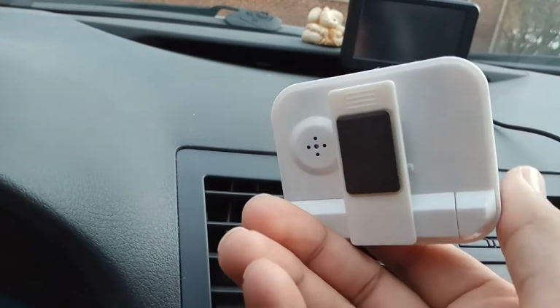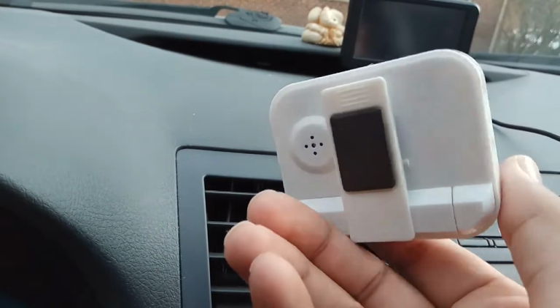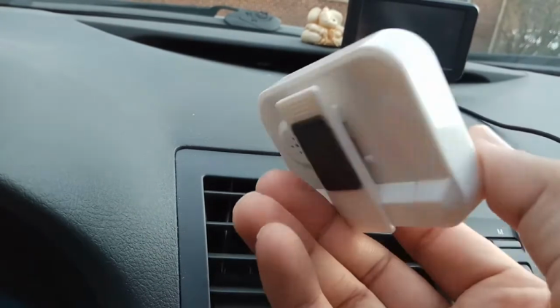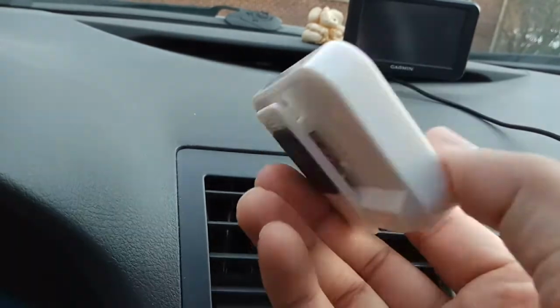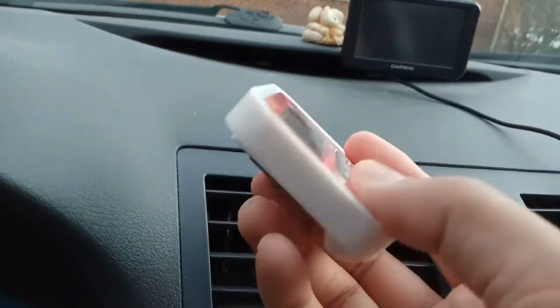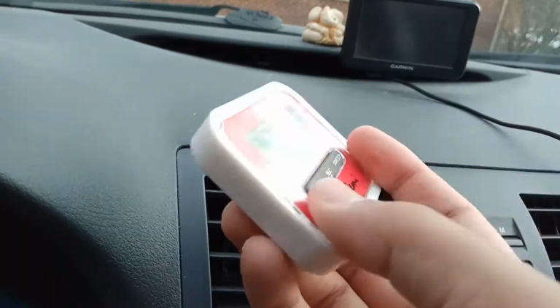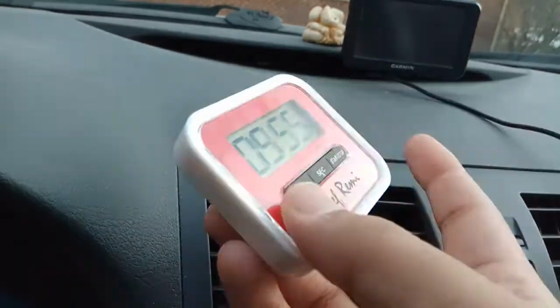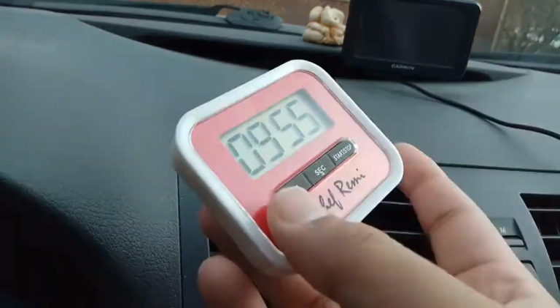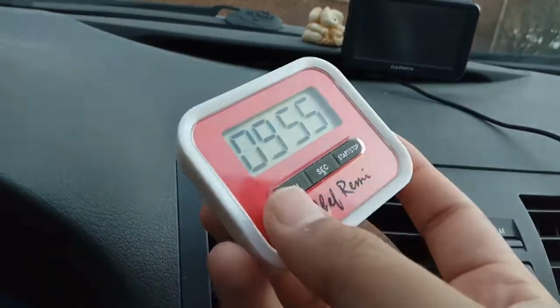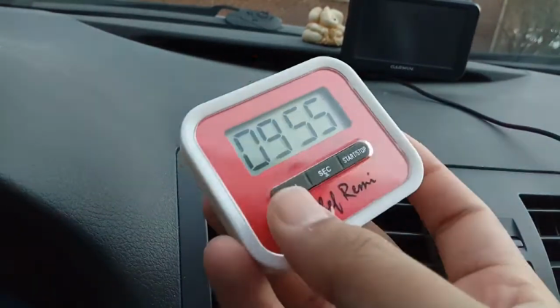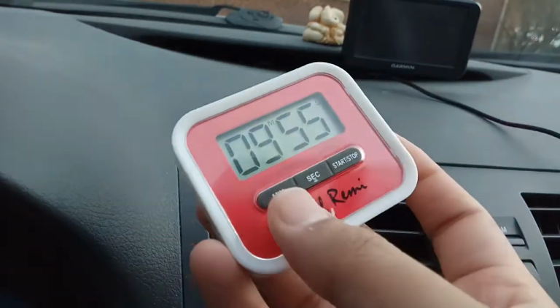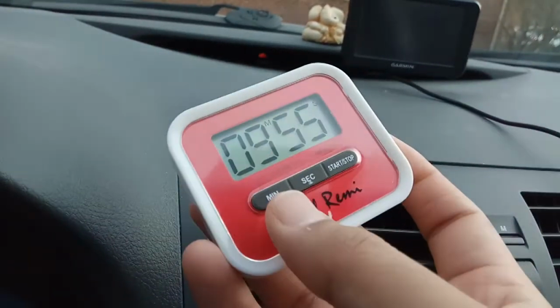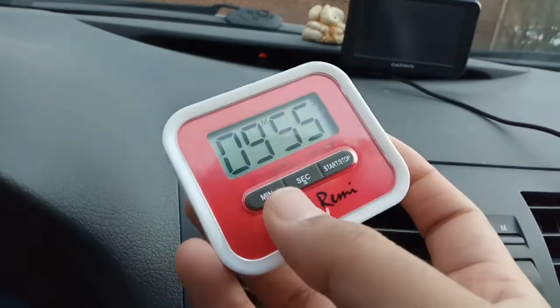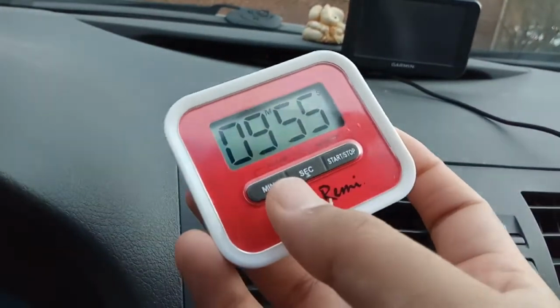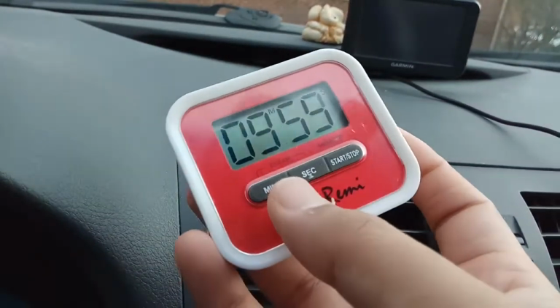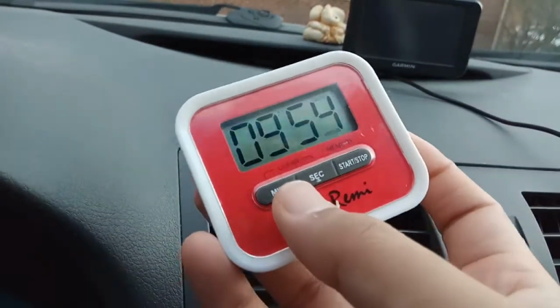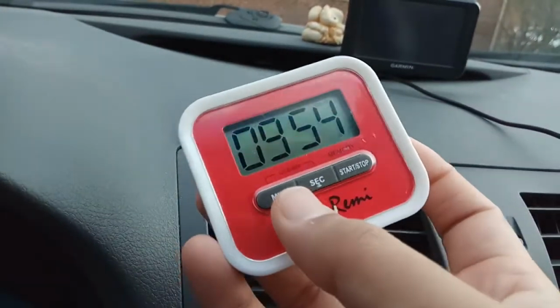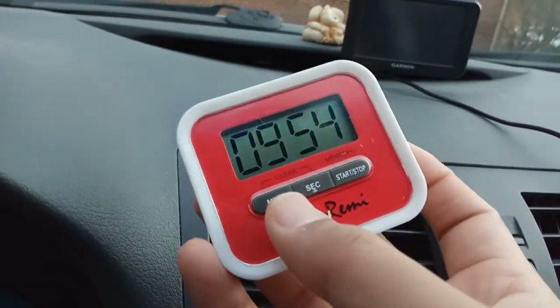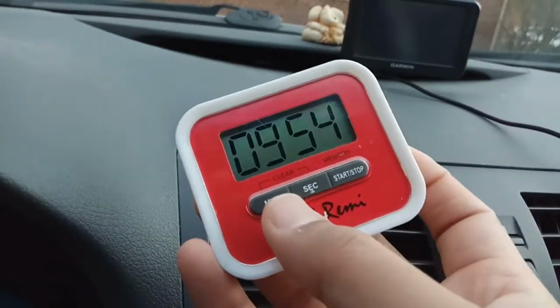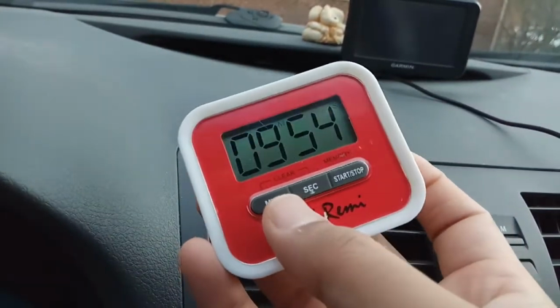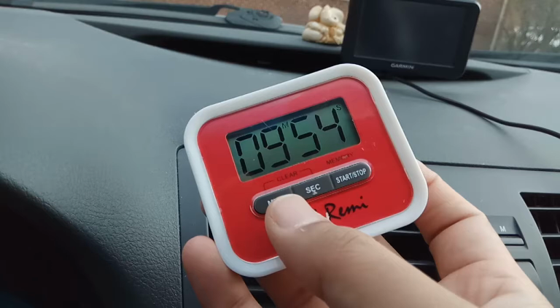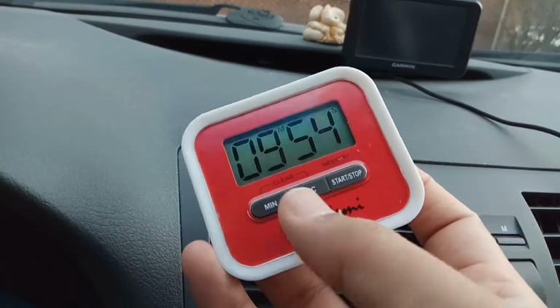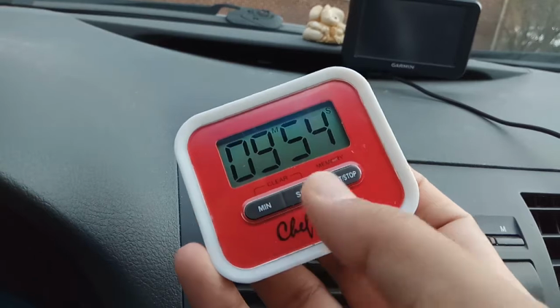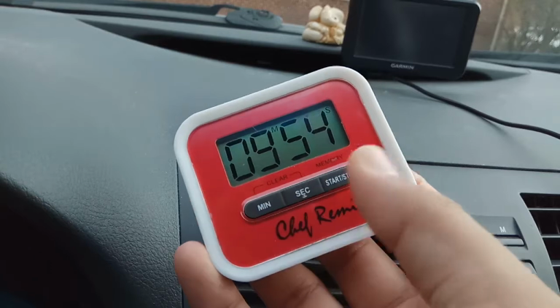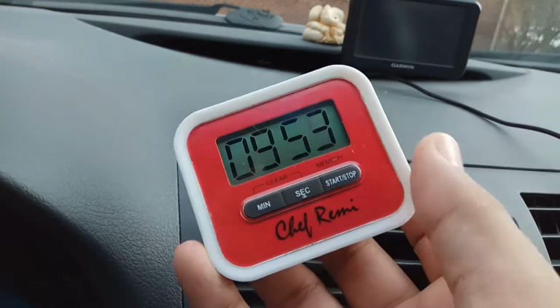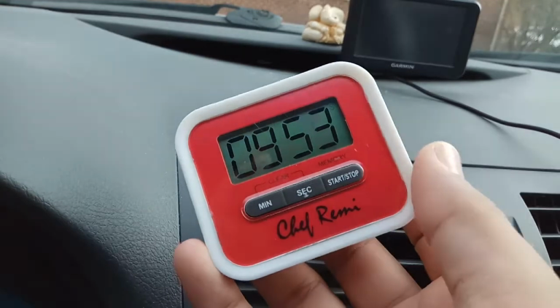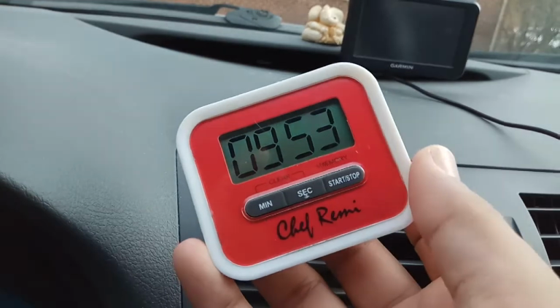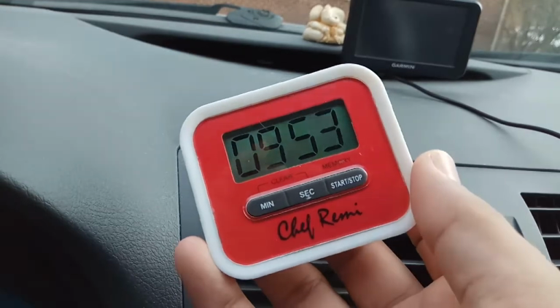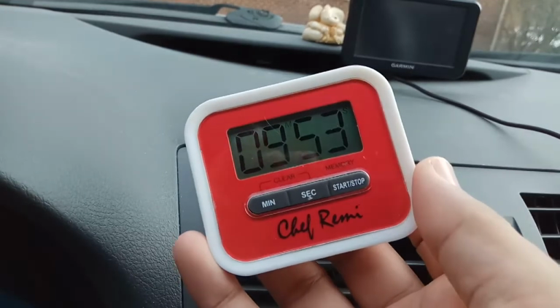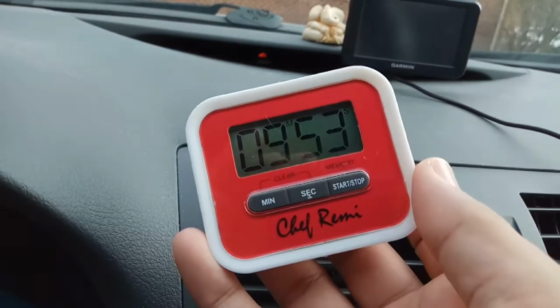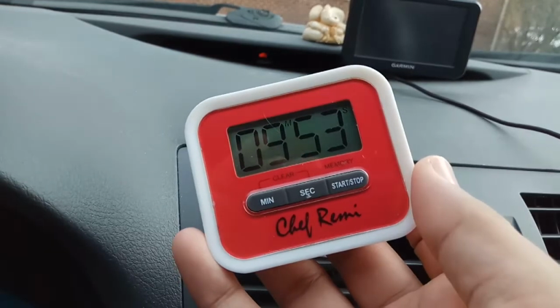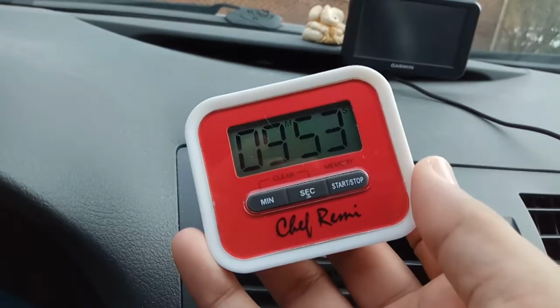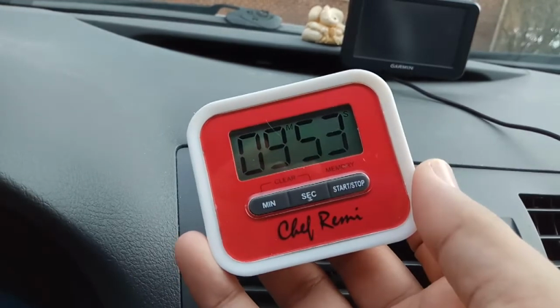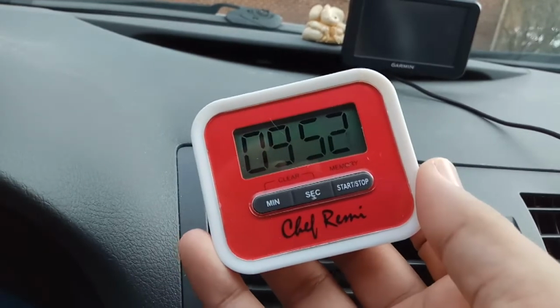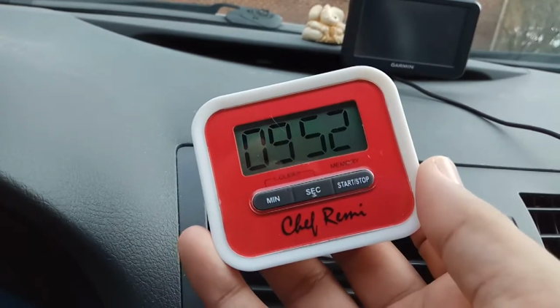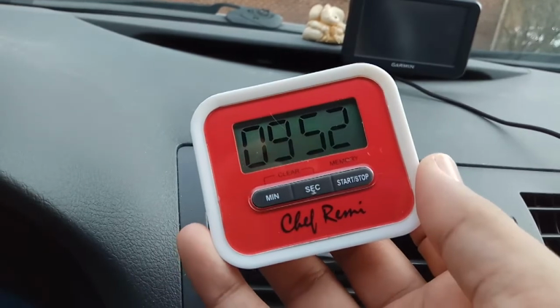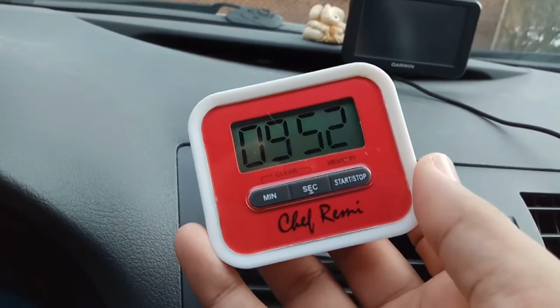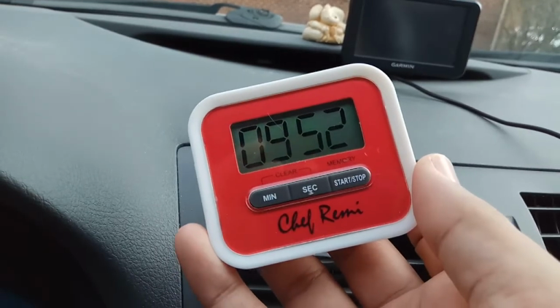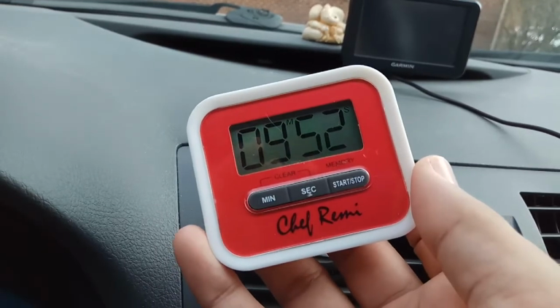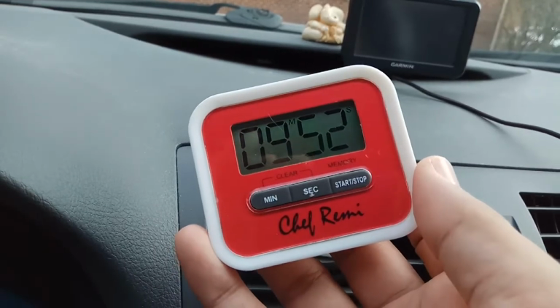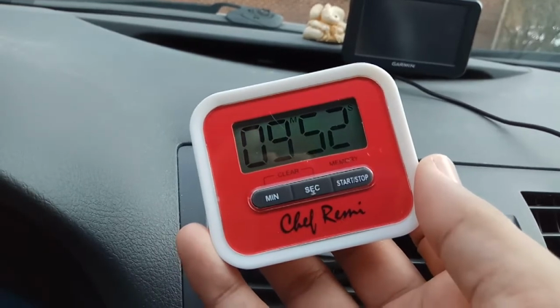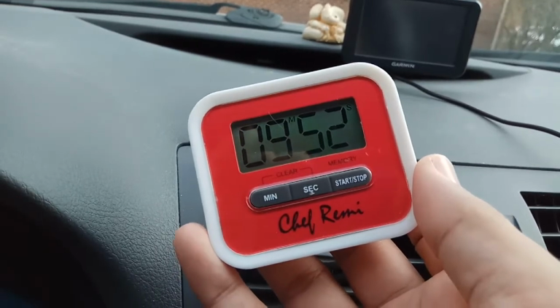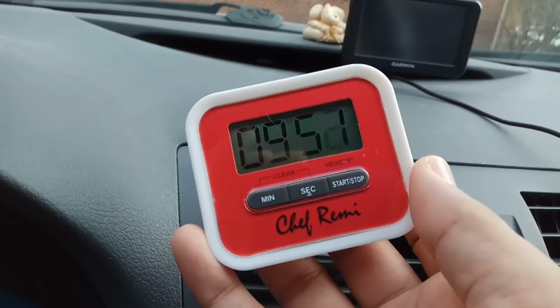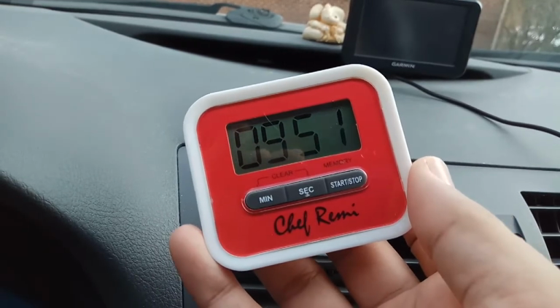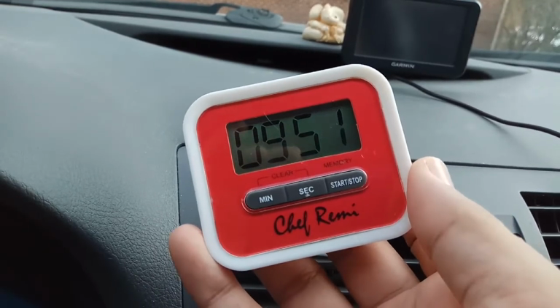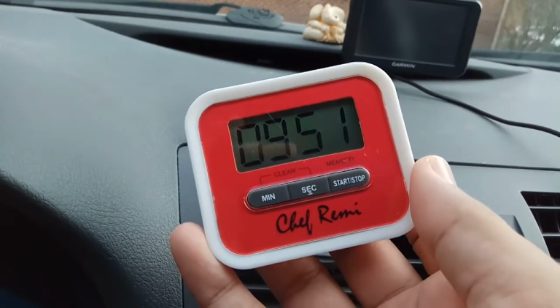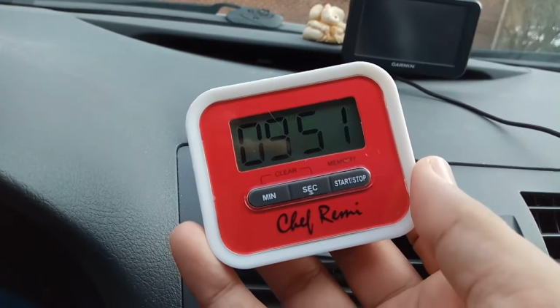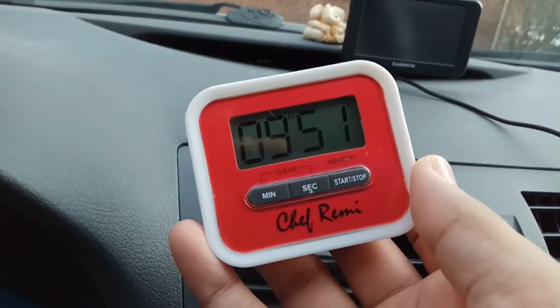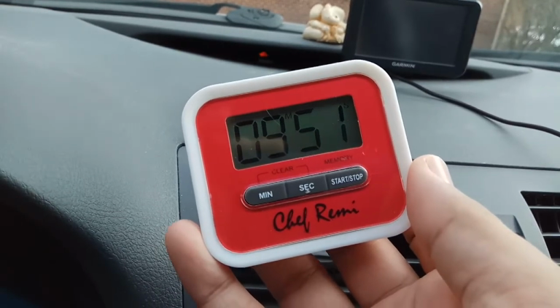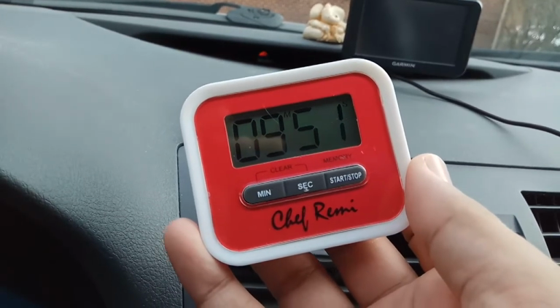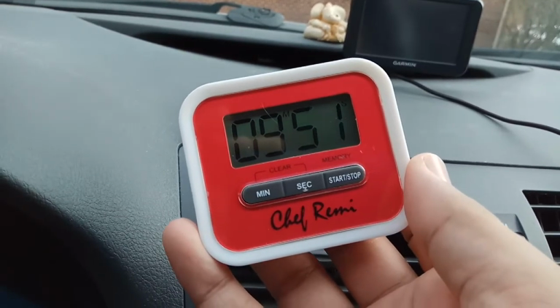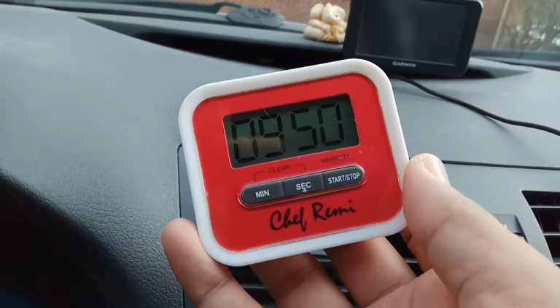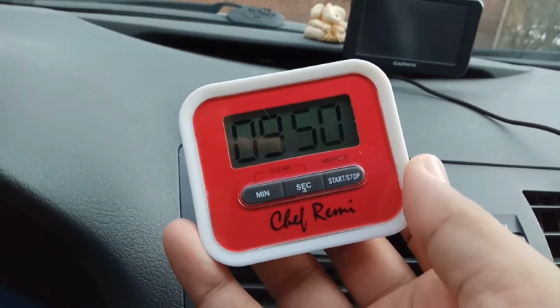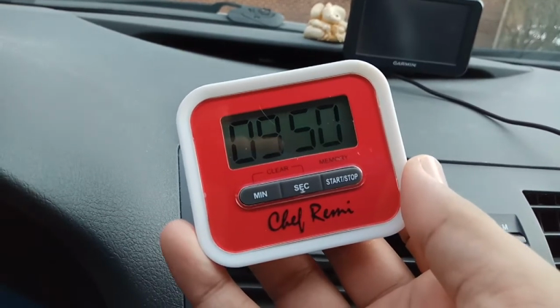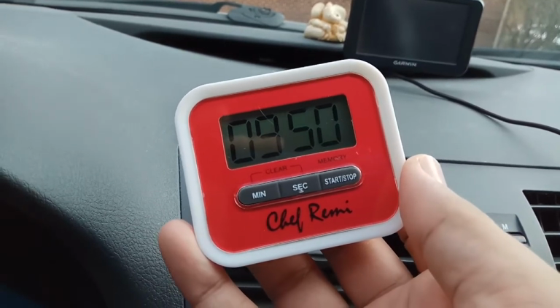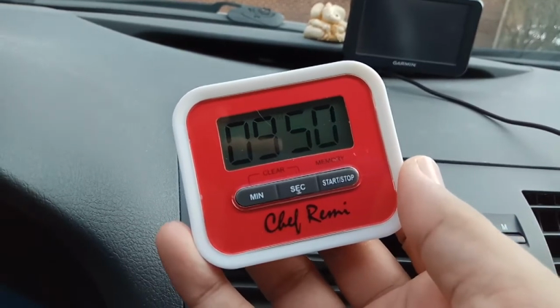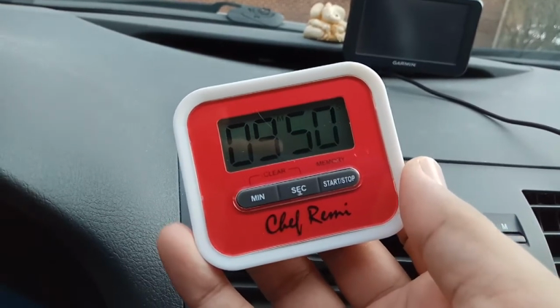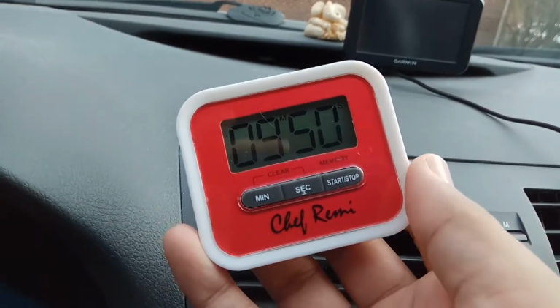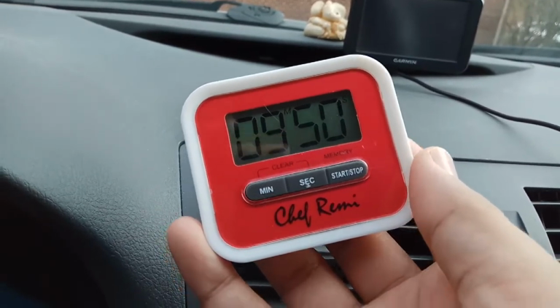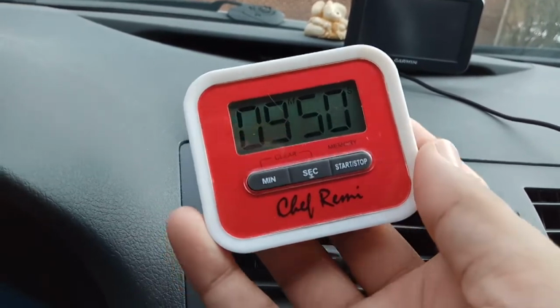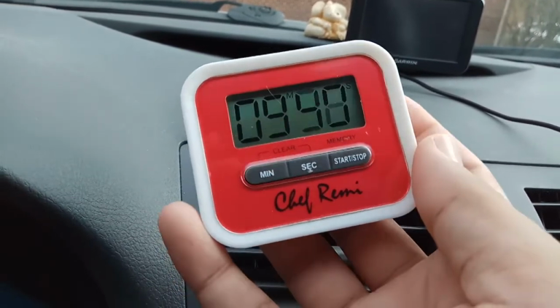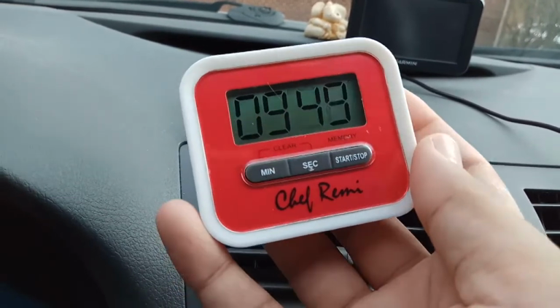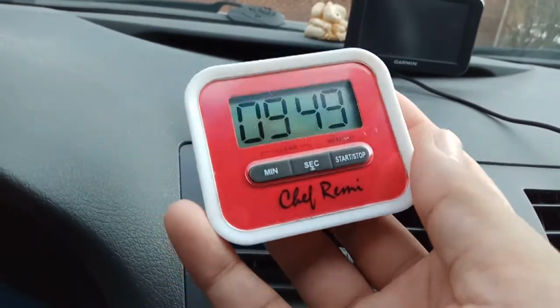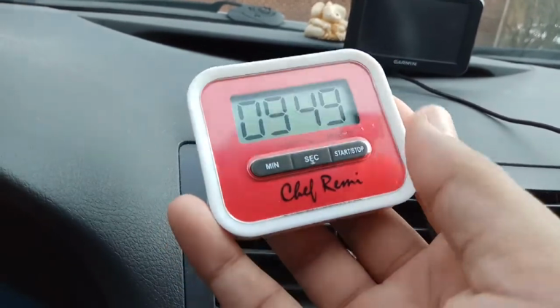So that was a quick look at this beautiful kitchen timer. That's it for this video — thank you for watching. If you like it, give it a like and subscribe to the channel. Peace out.